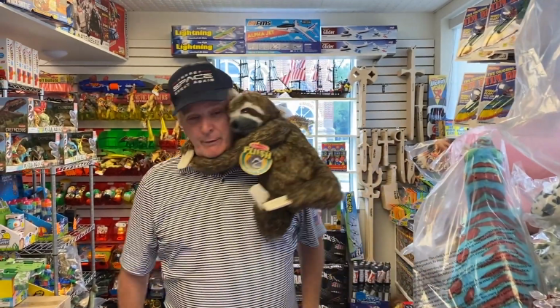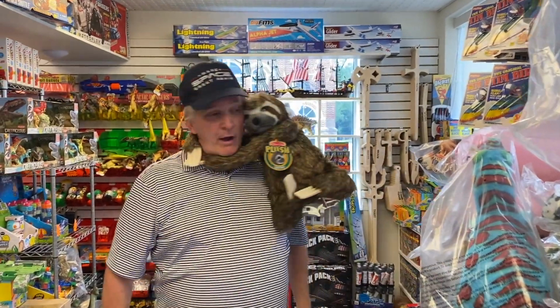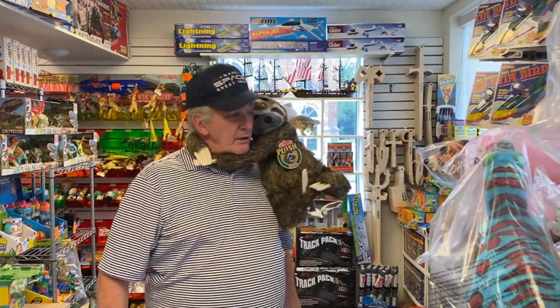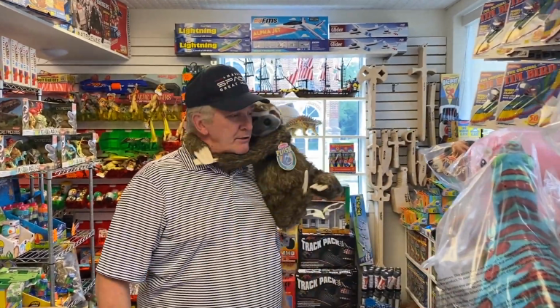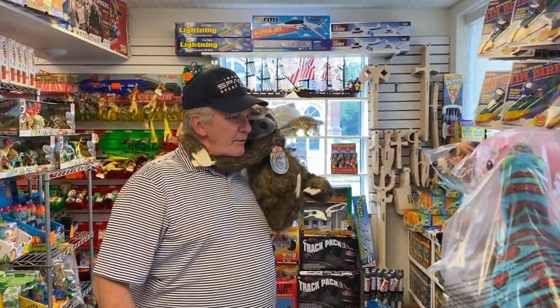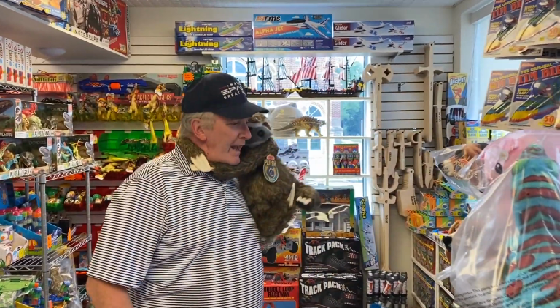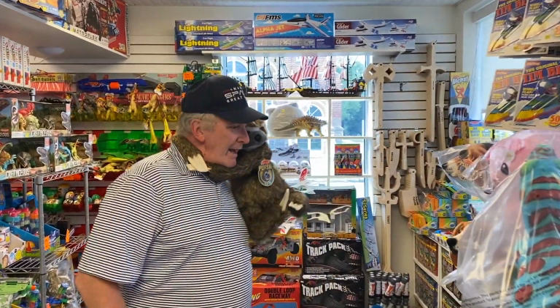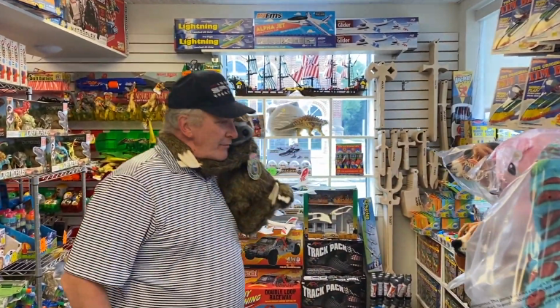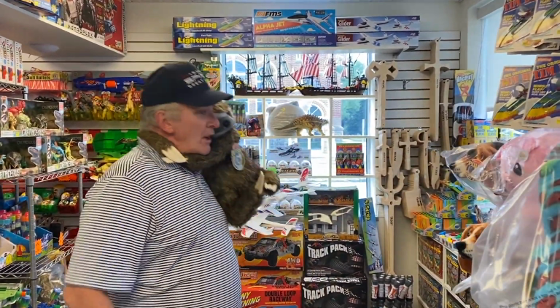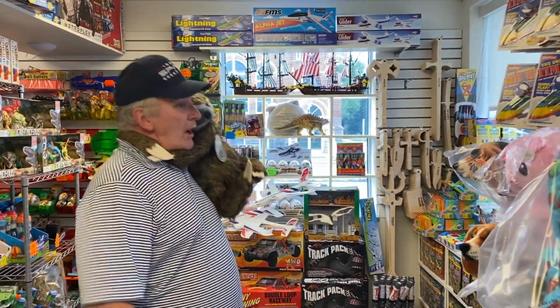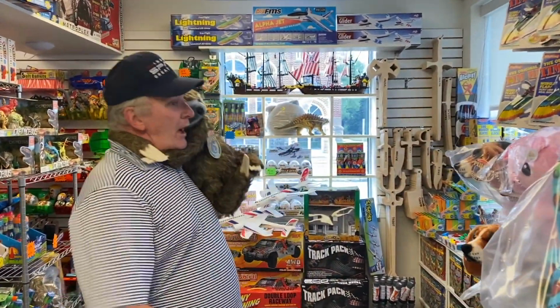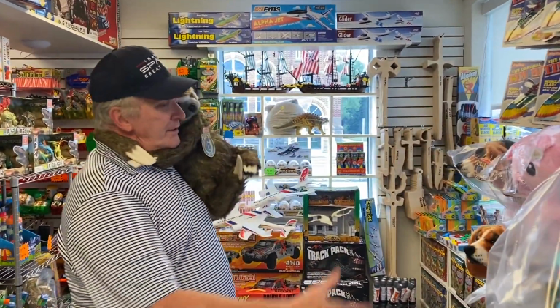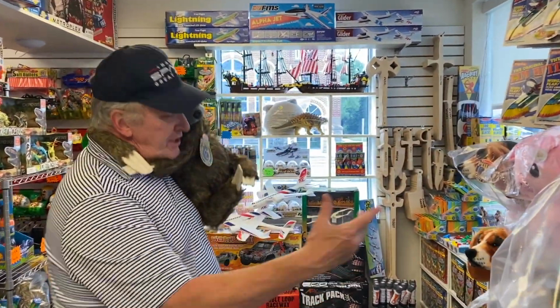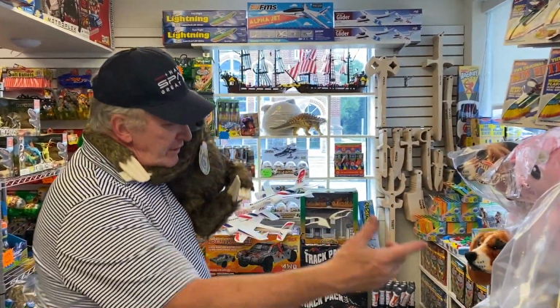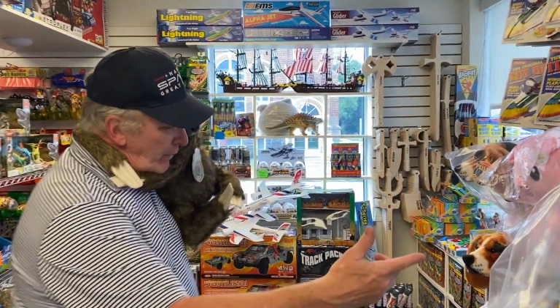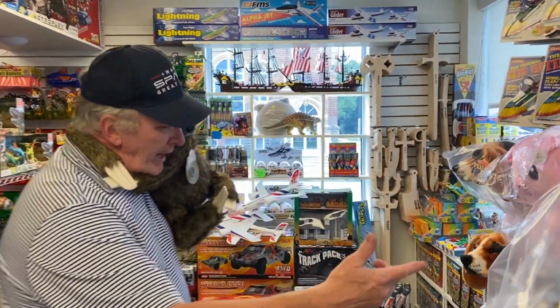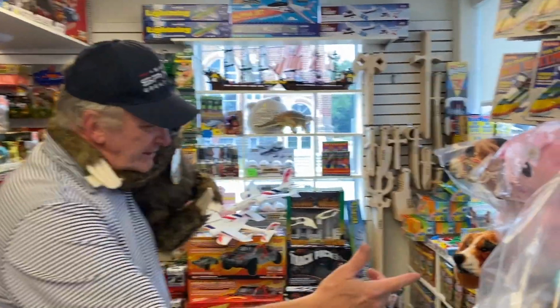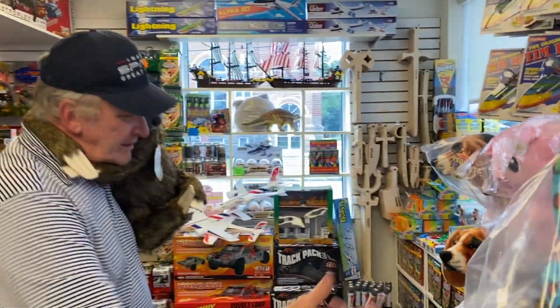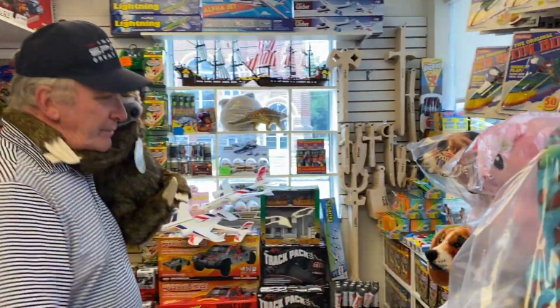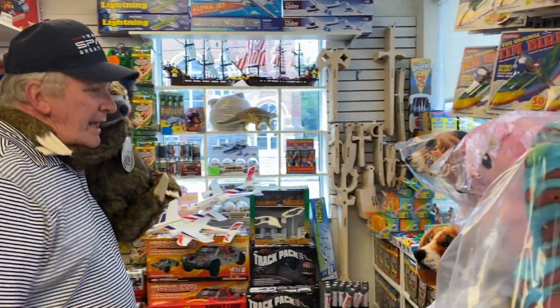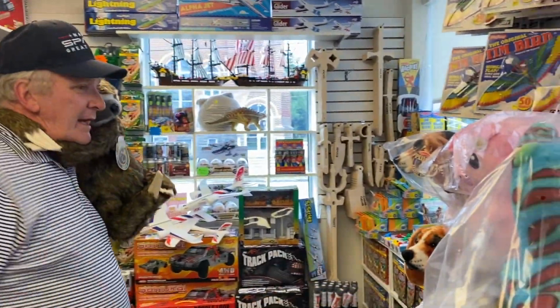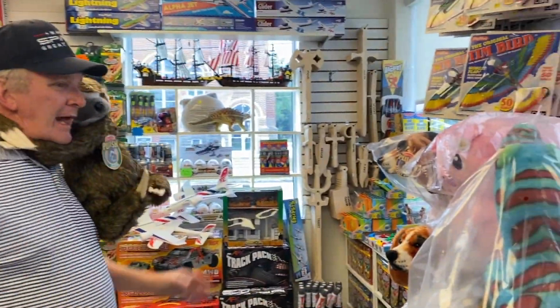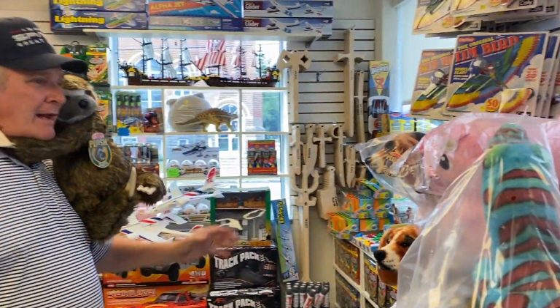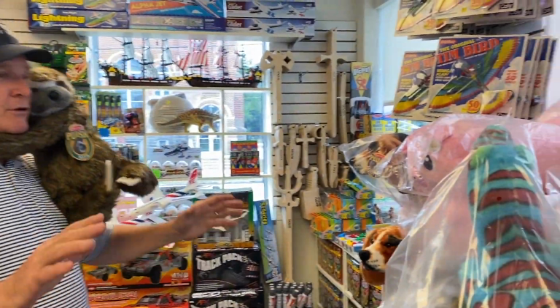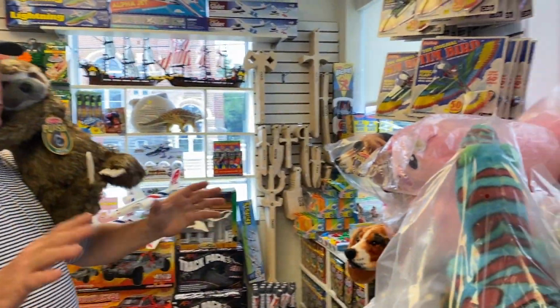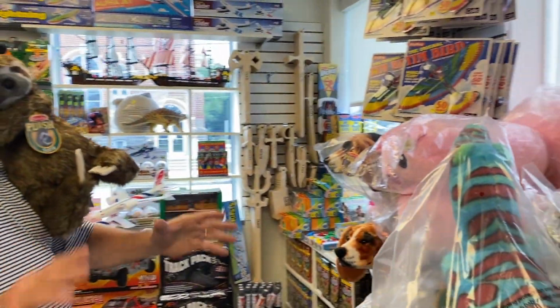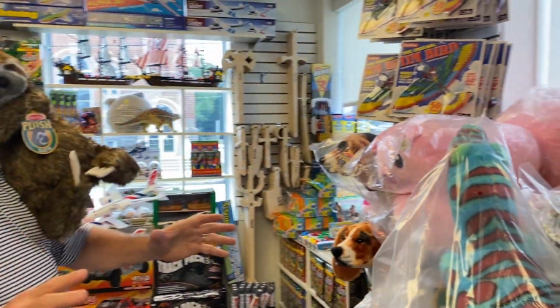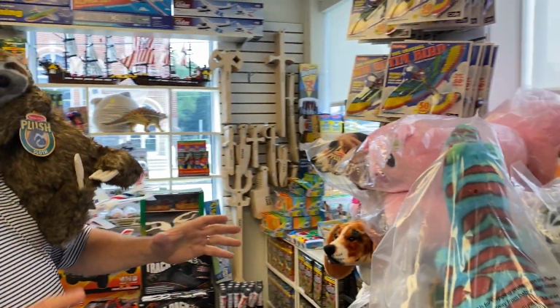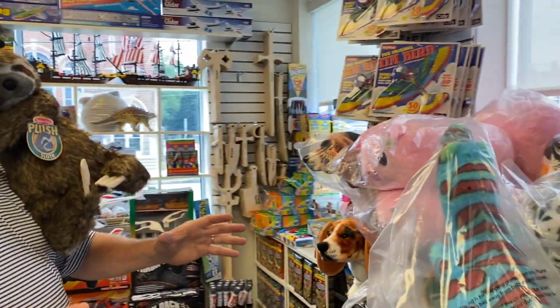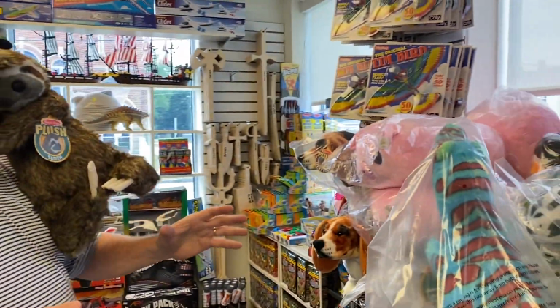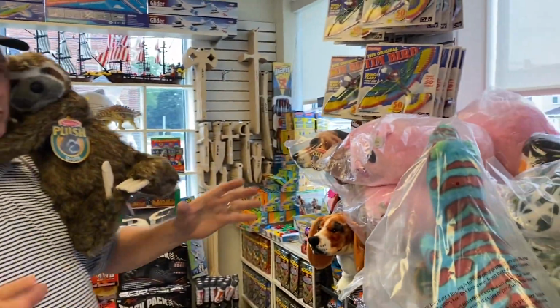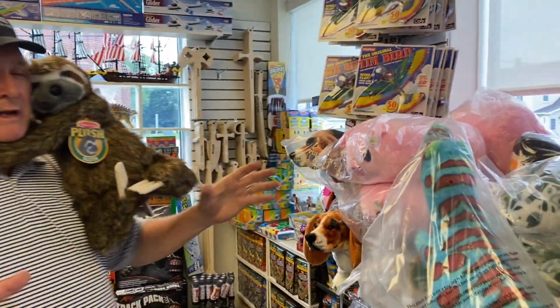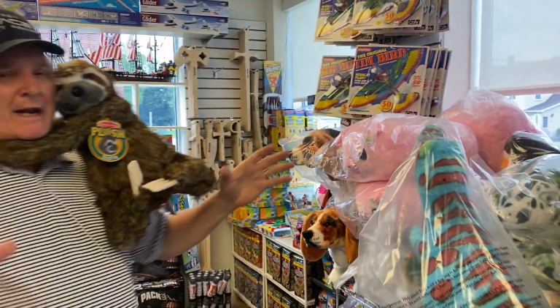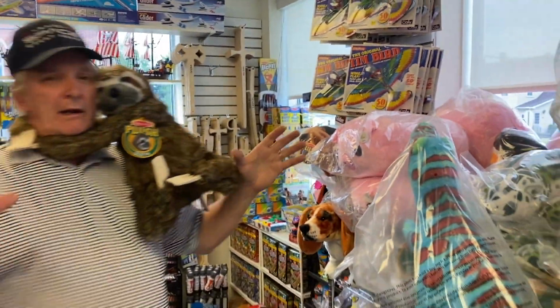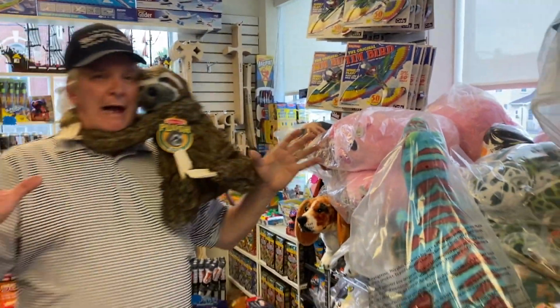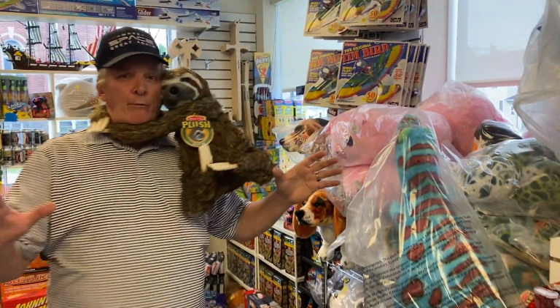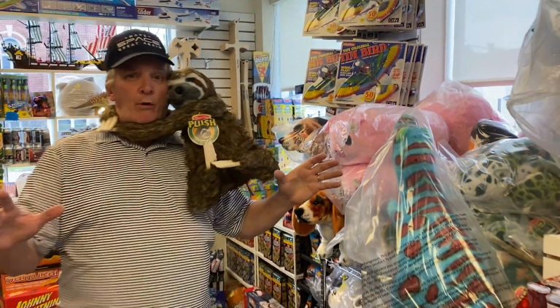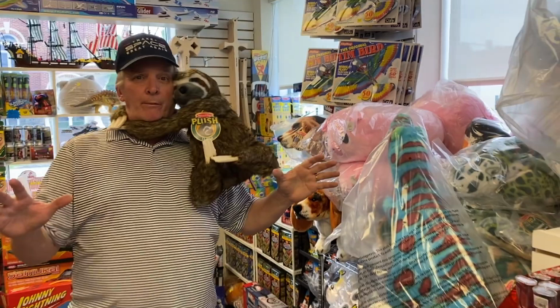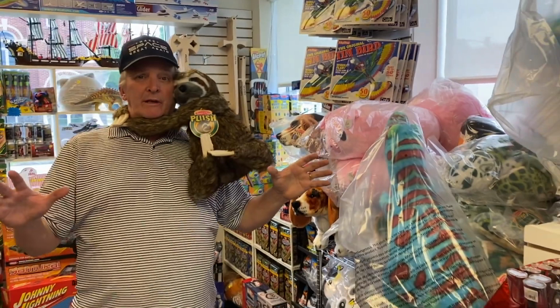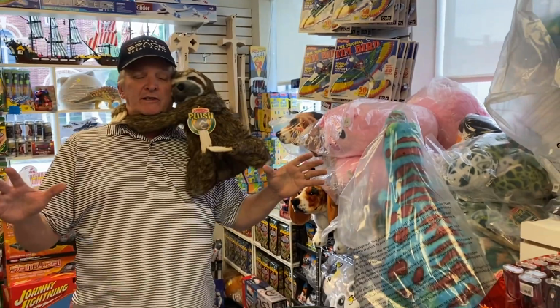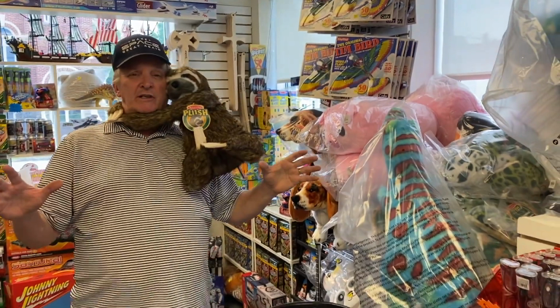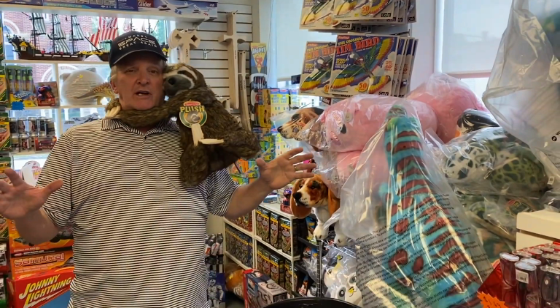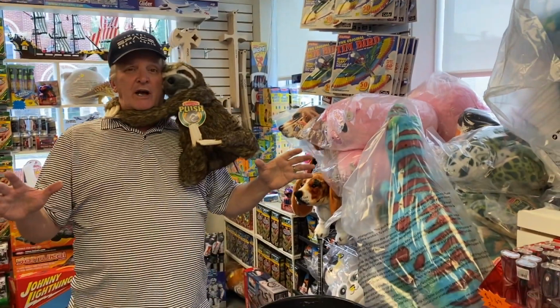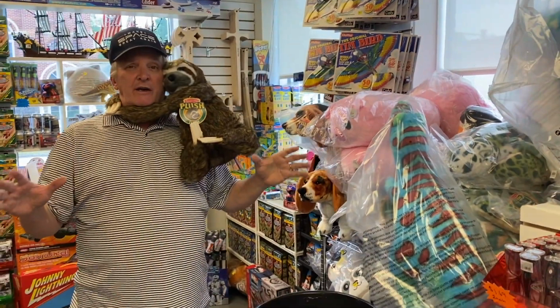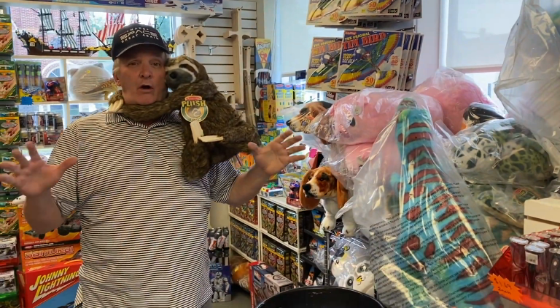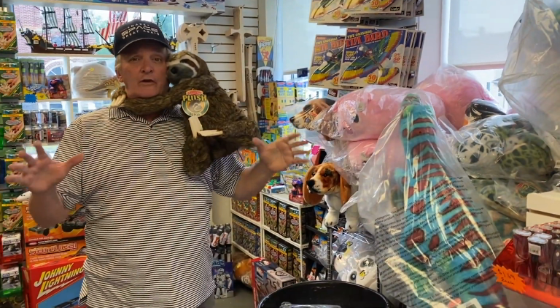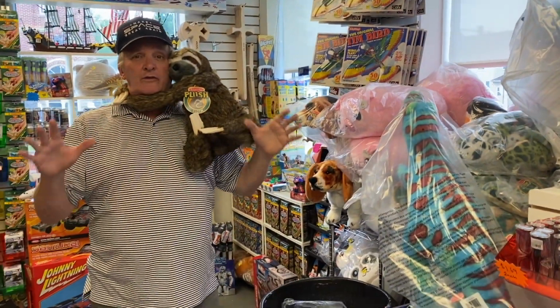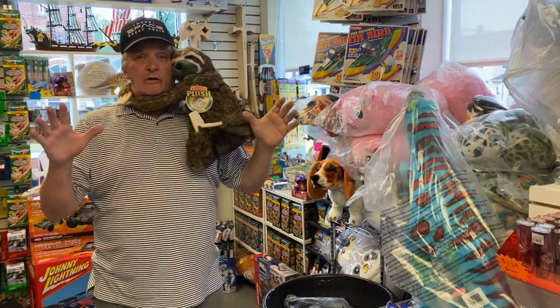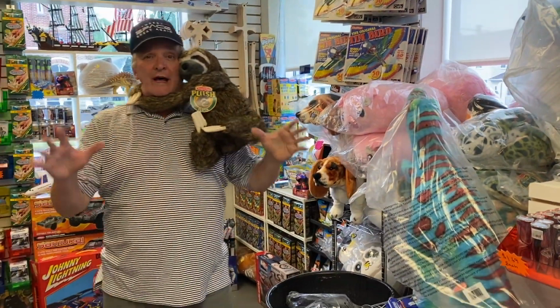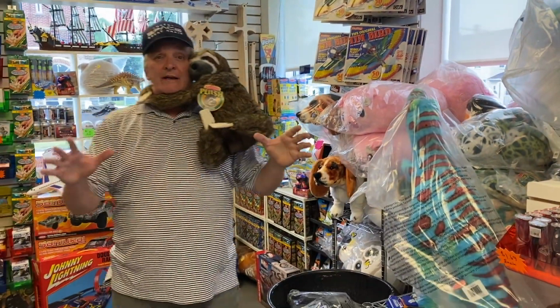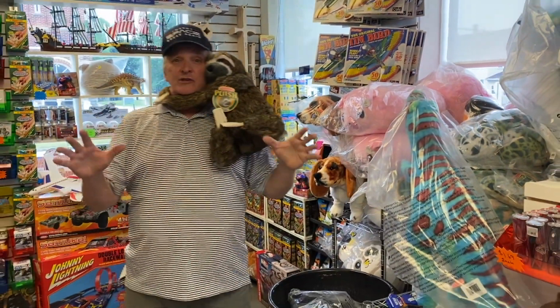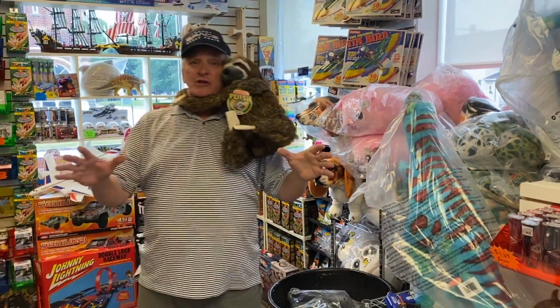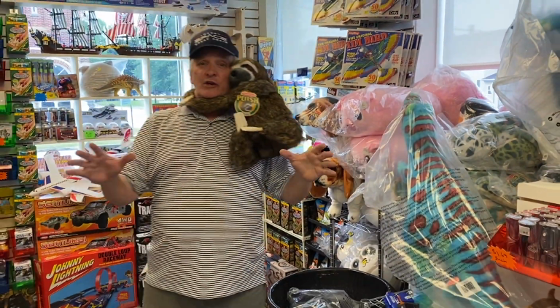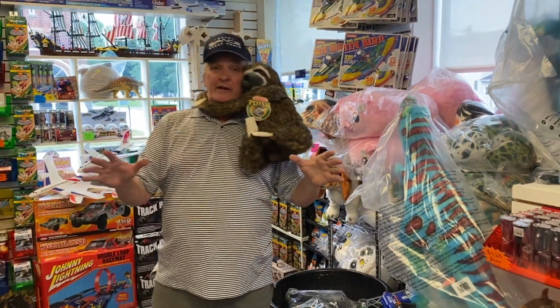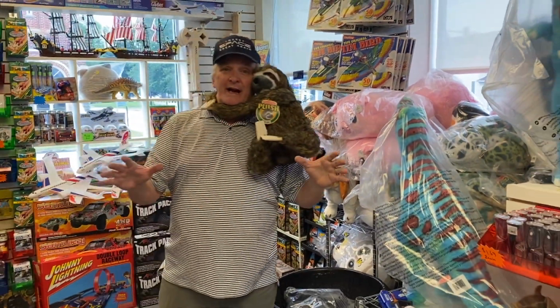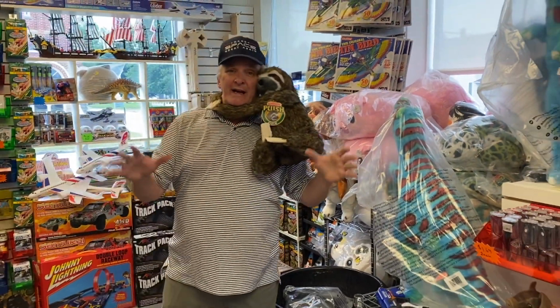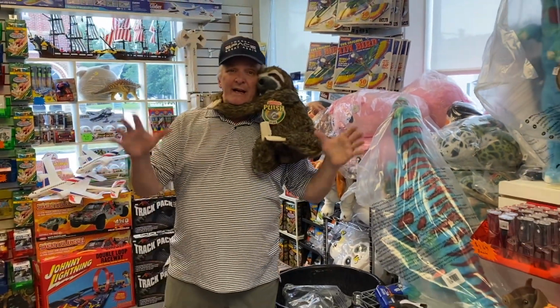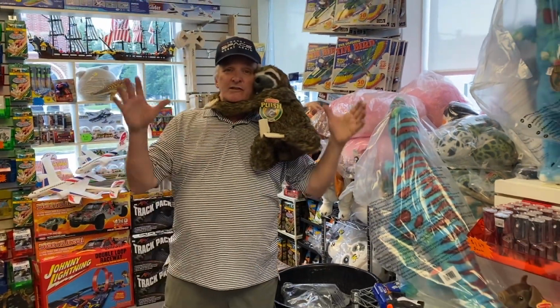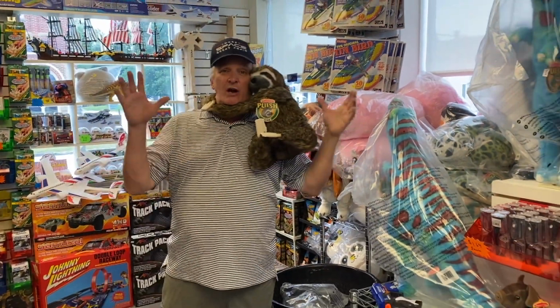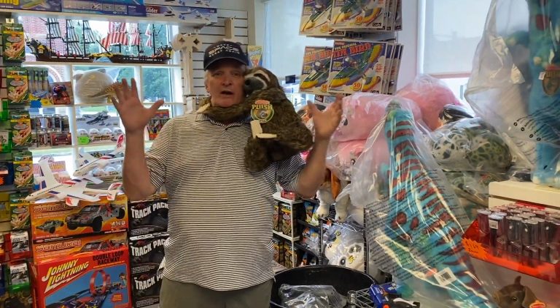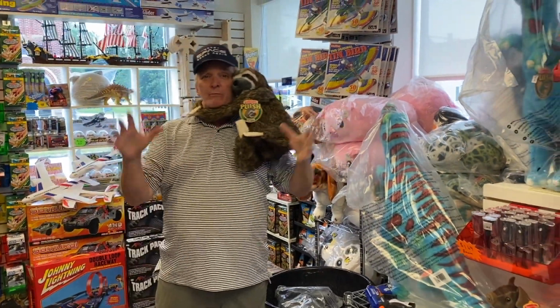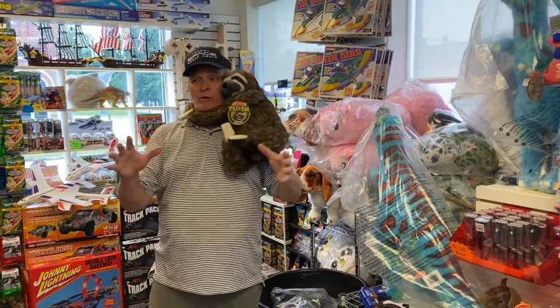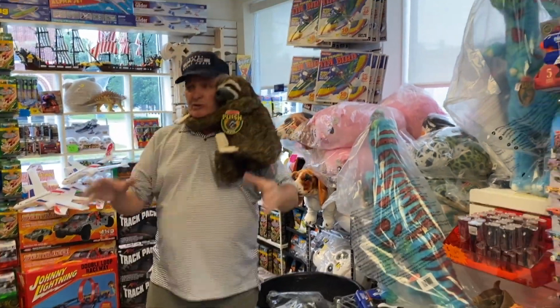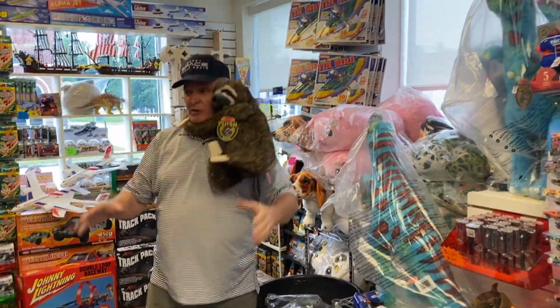We also have T-Rexes. We've got a lot of new T-Rexes. We're getting a lot more Melissa and Doug, and also a lot of Schilling. I've got a ton more Schilling.